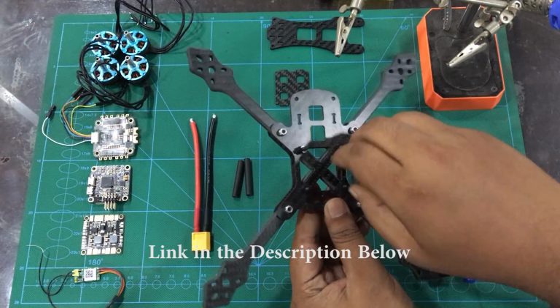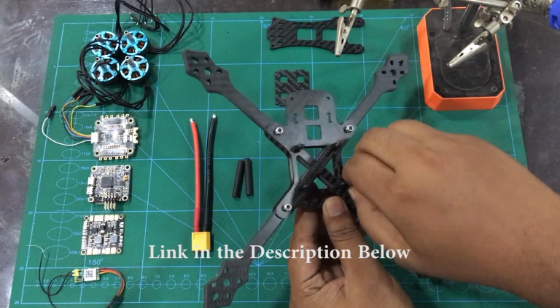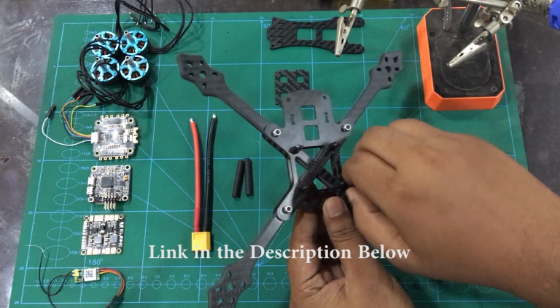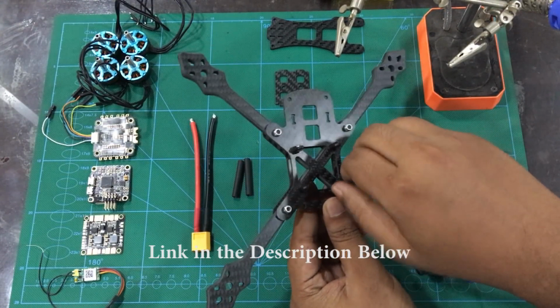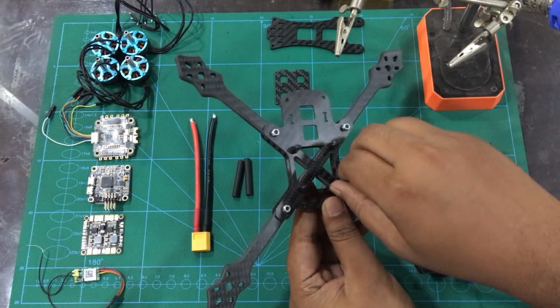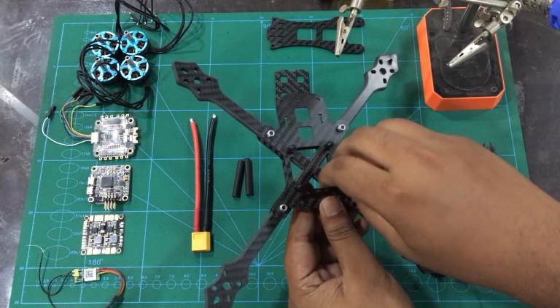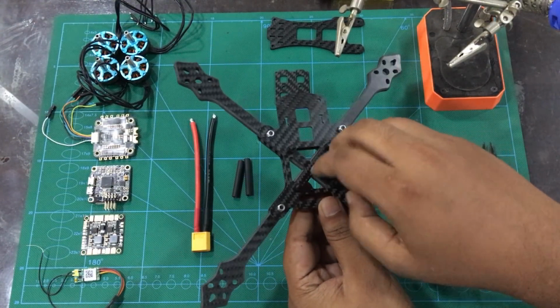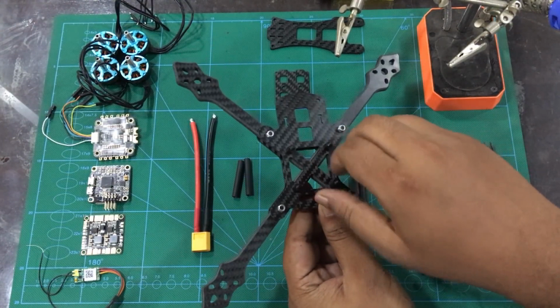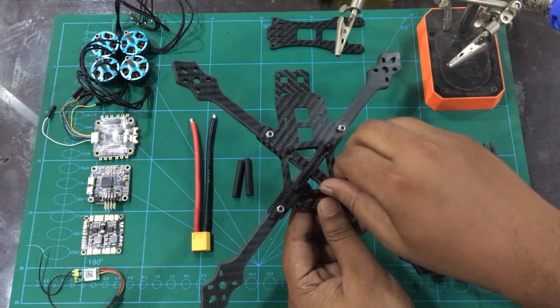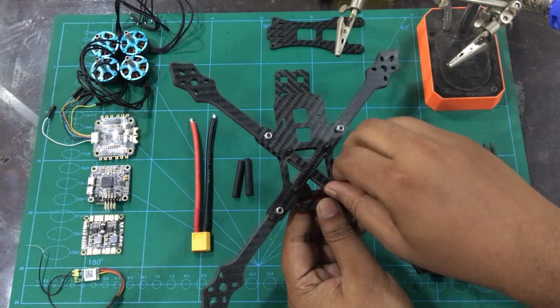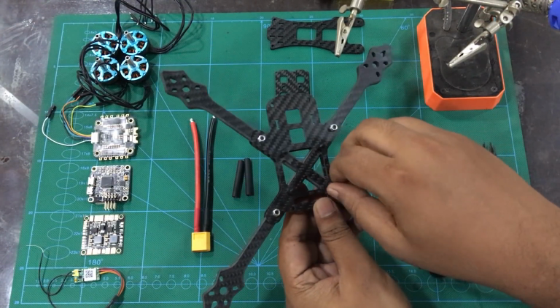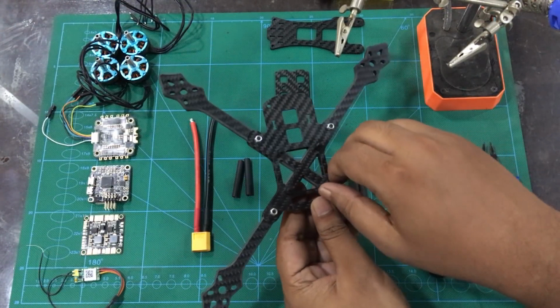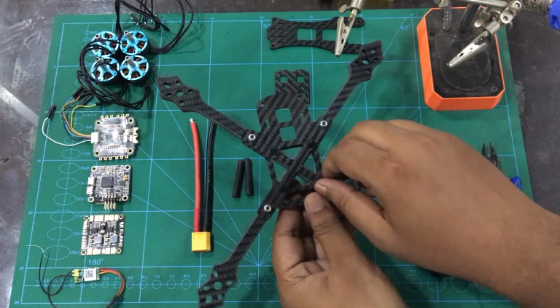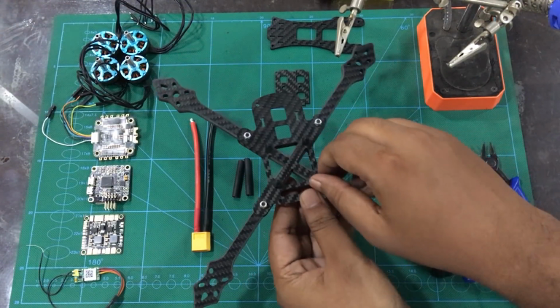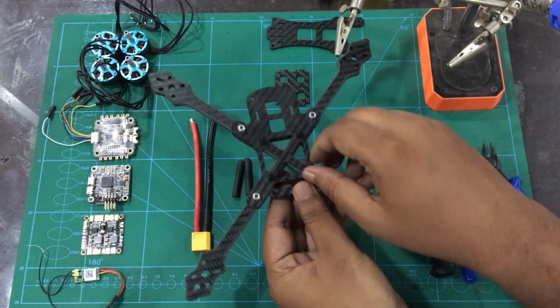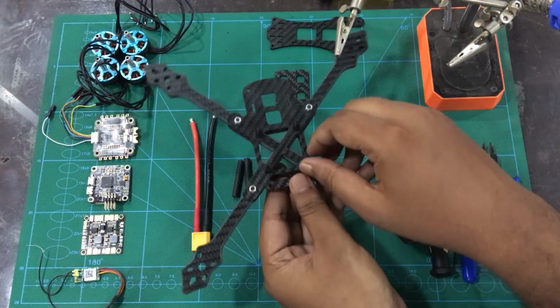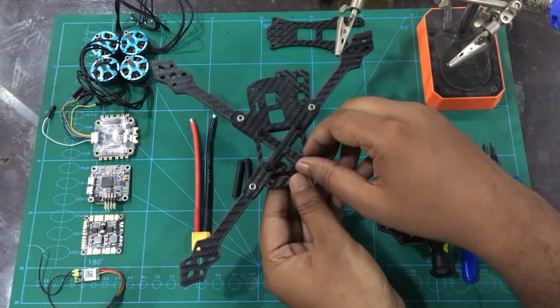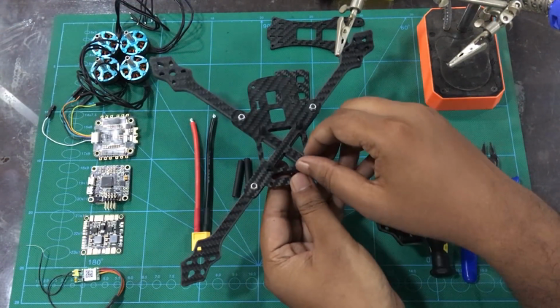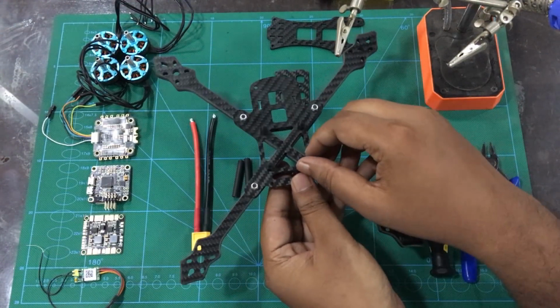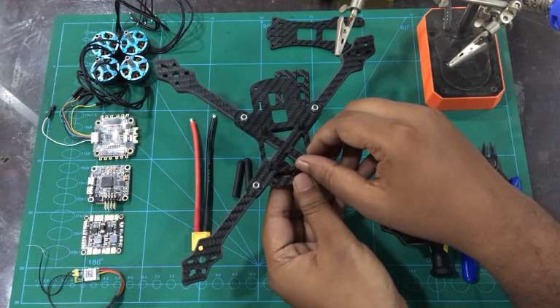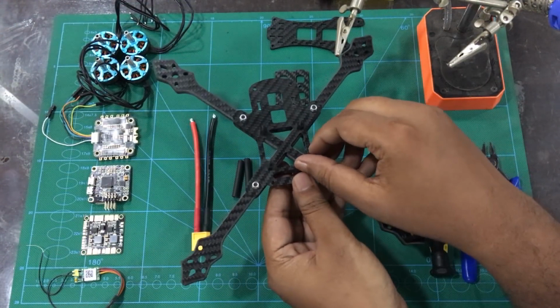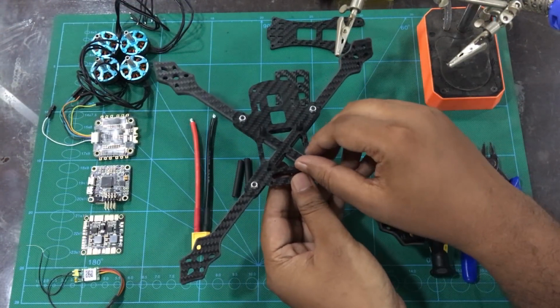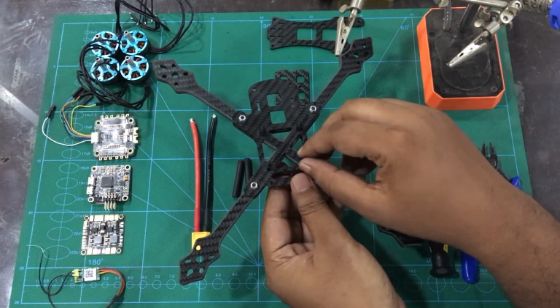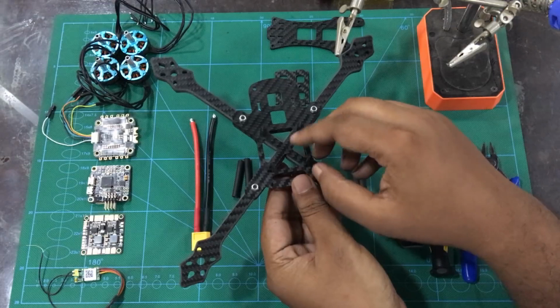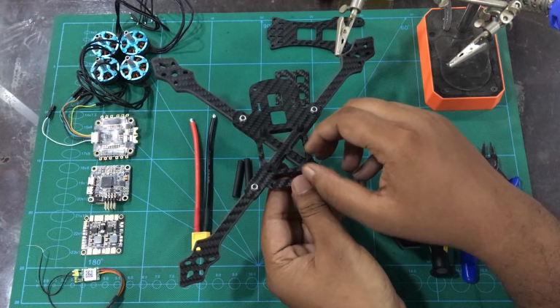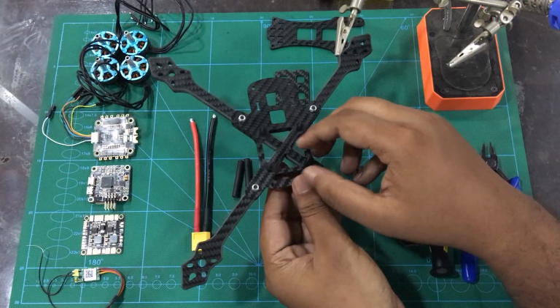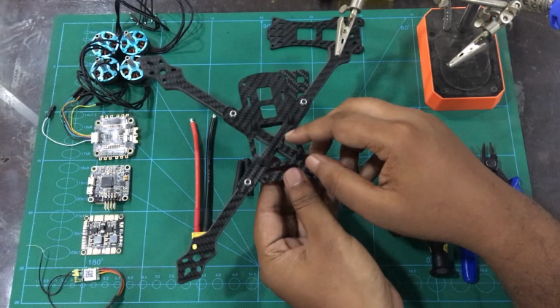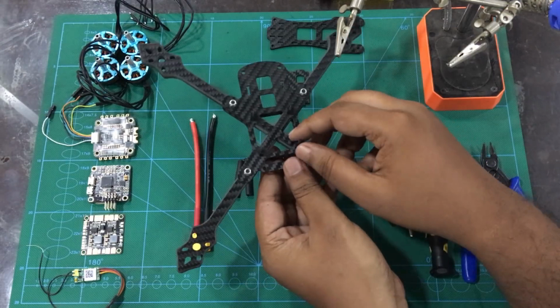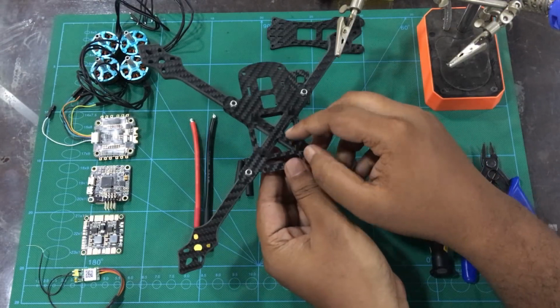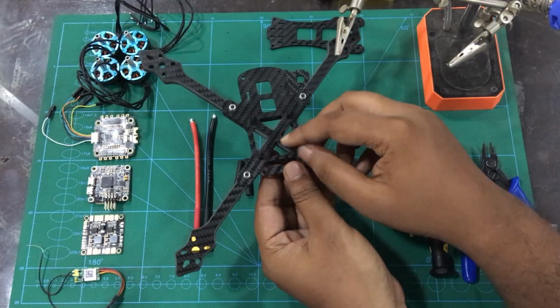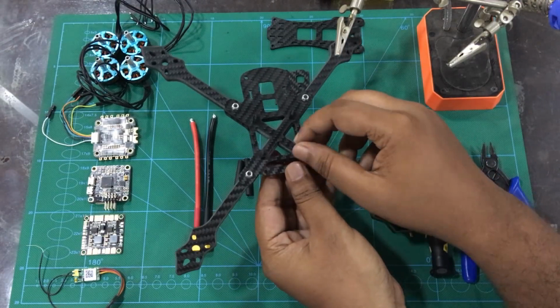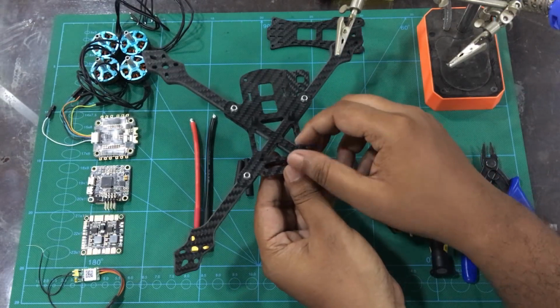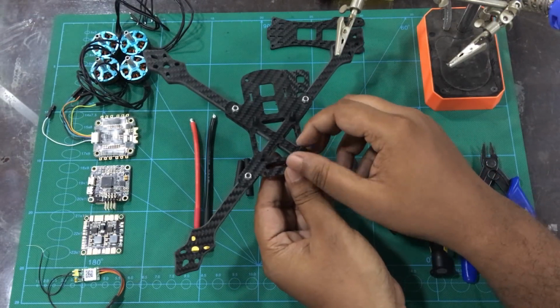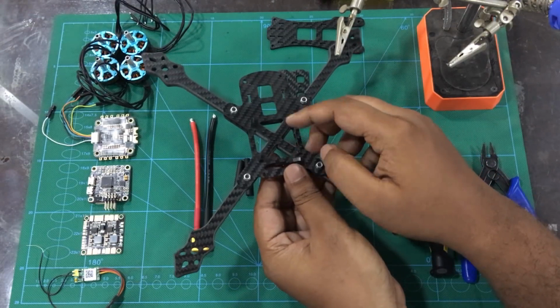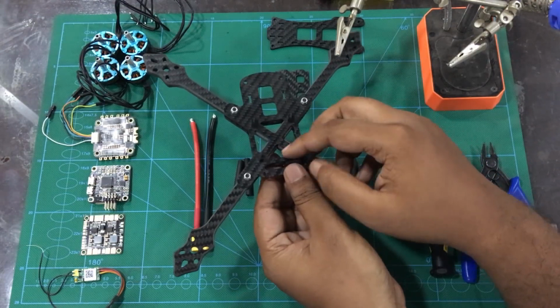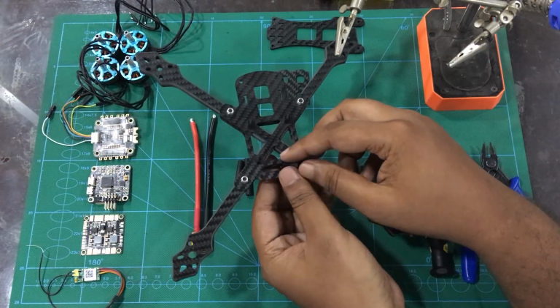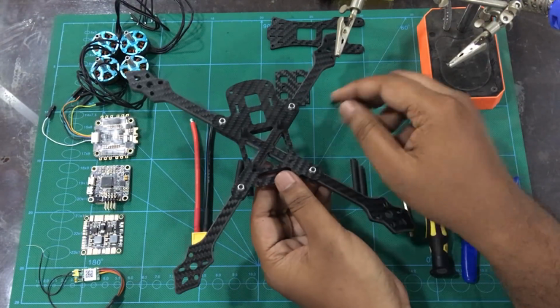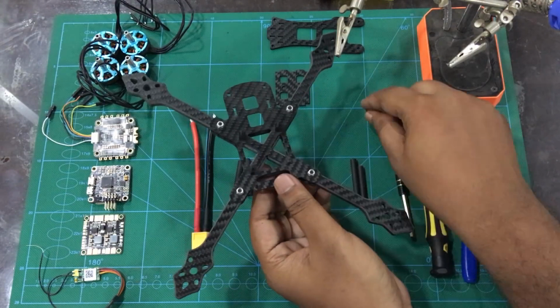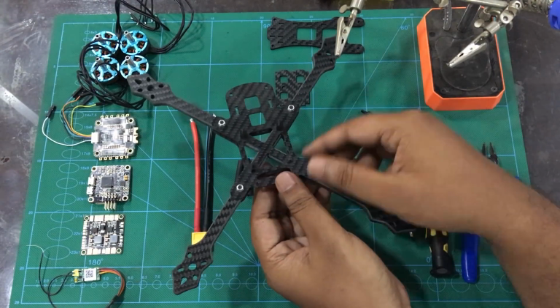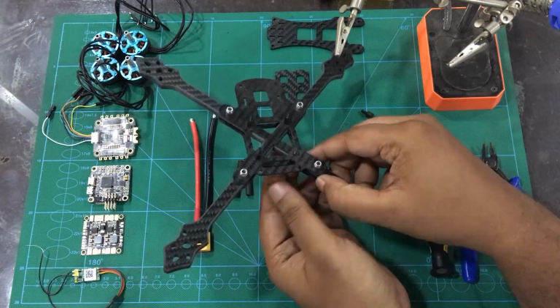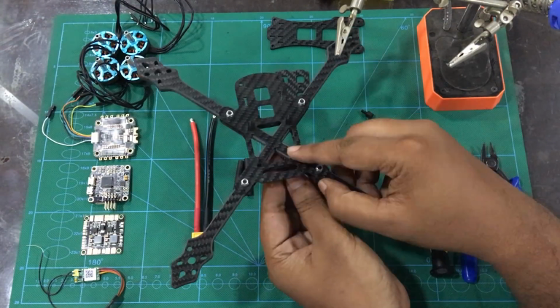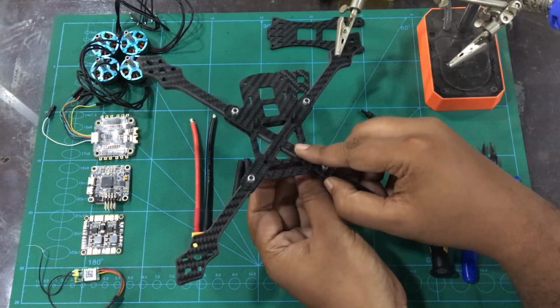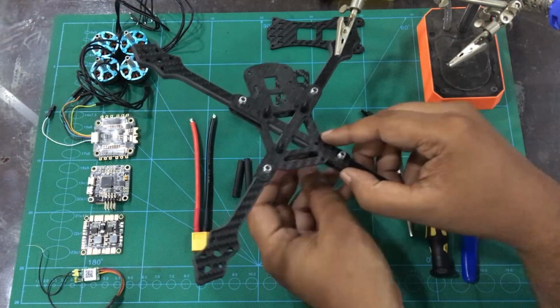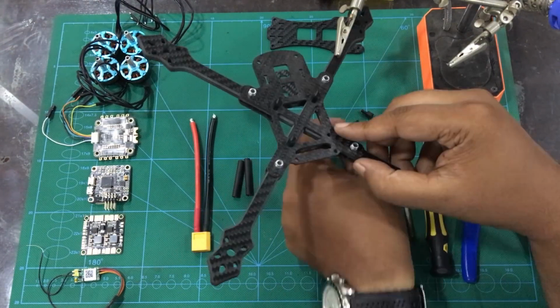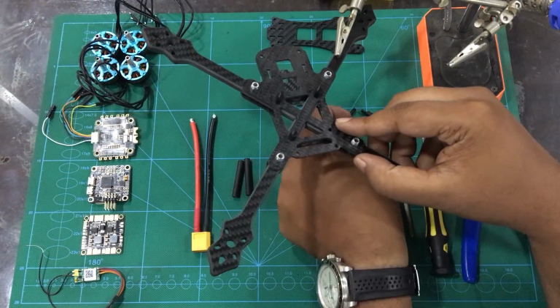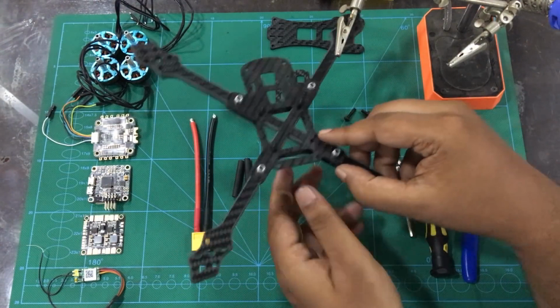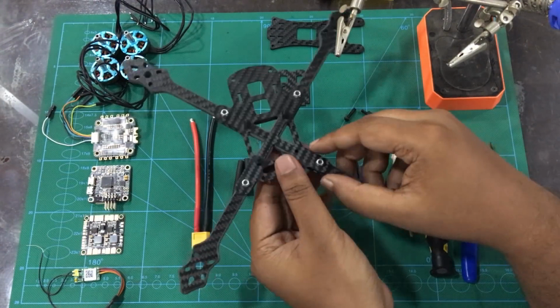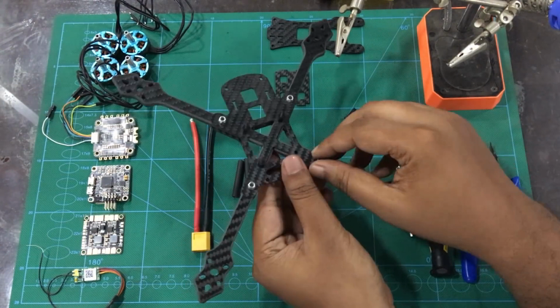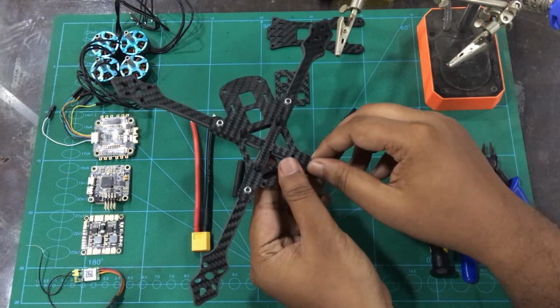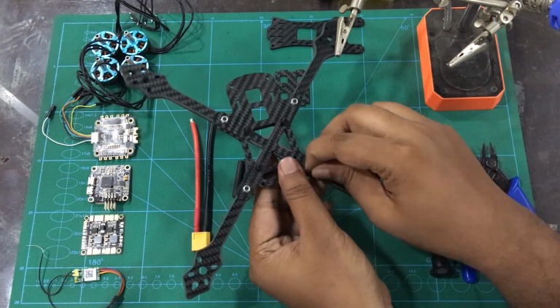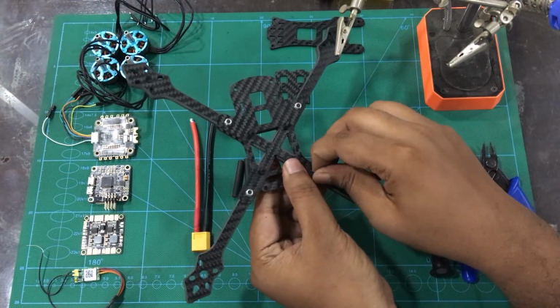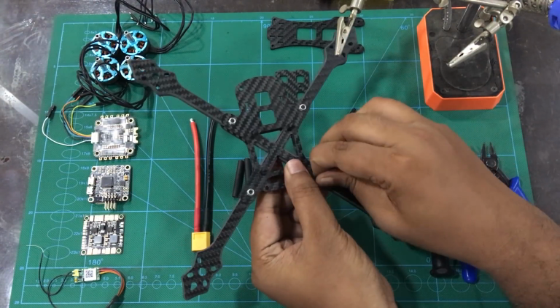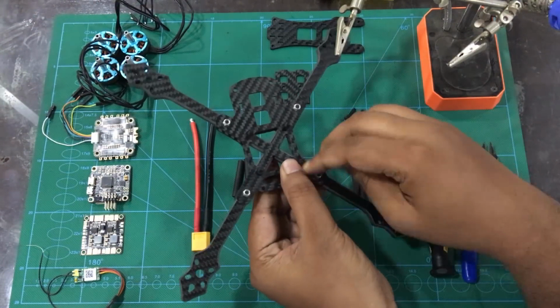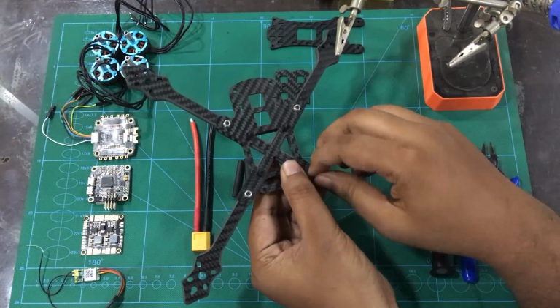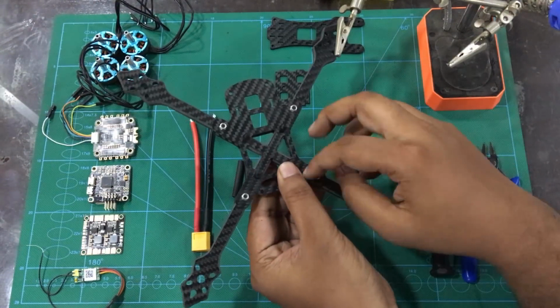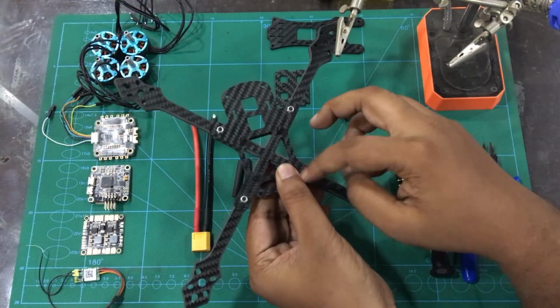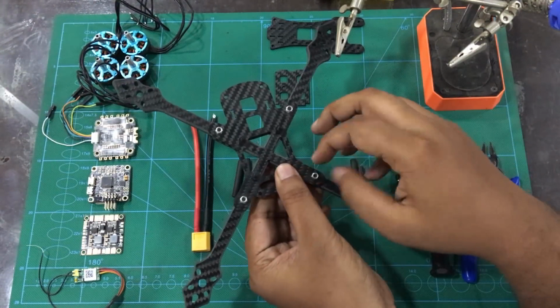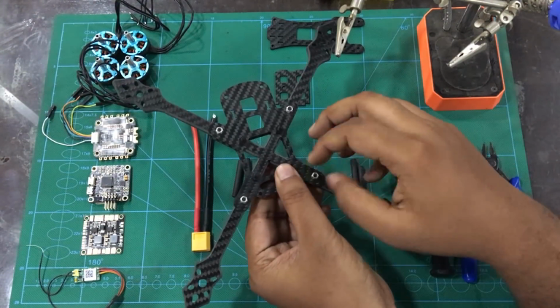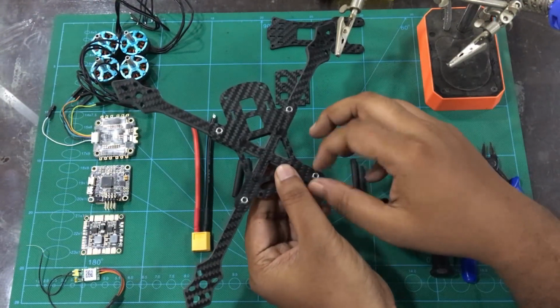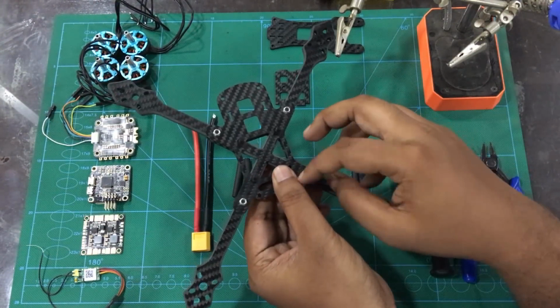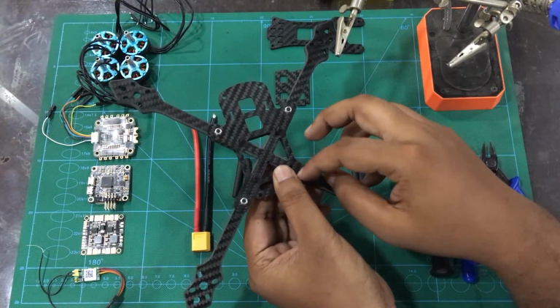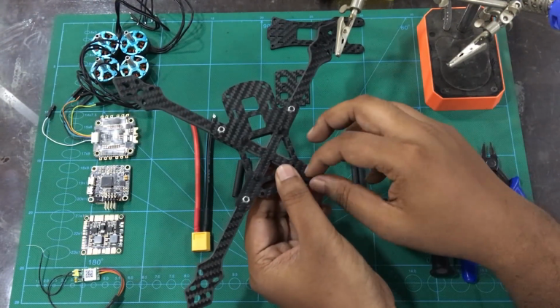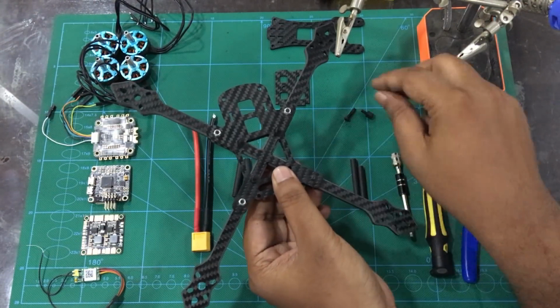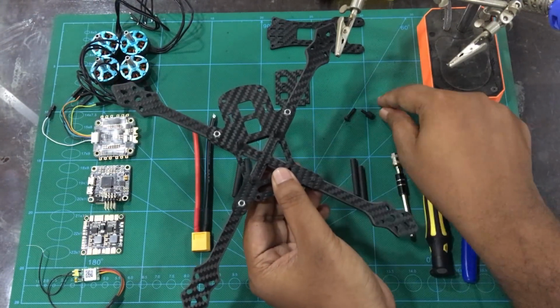So now we are going to start the build. We will install the frame as we start — we have to install the arm and install the motor.